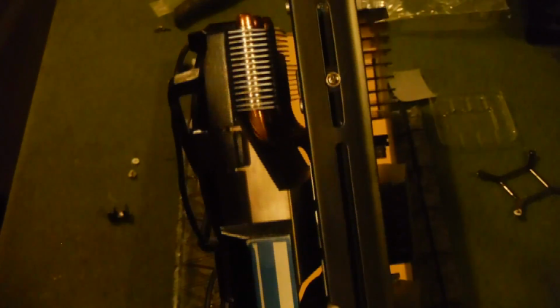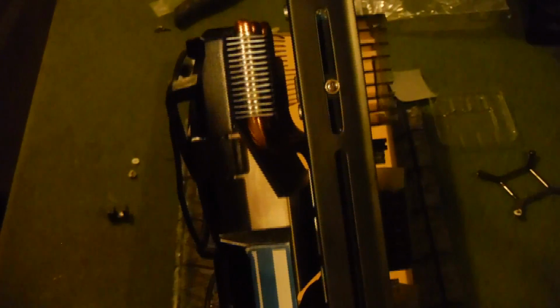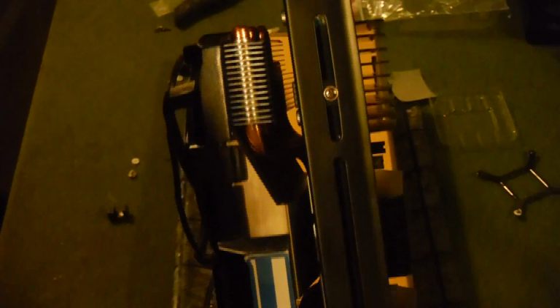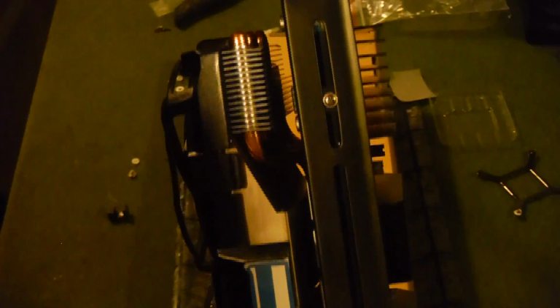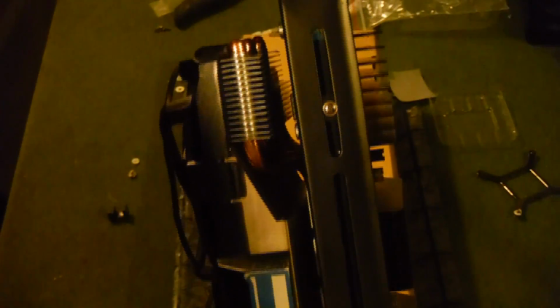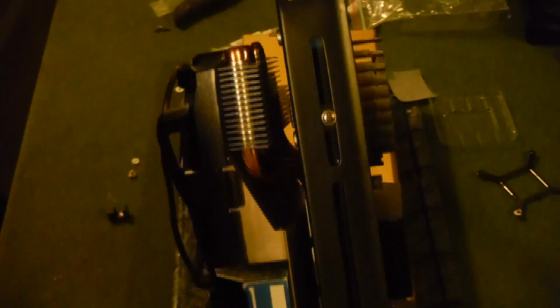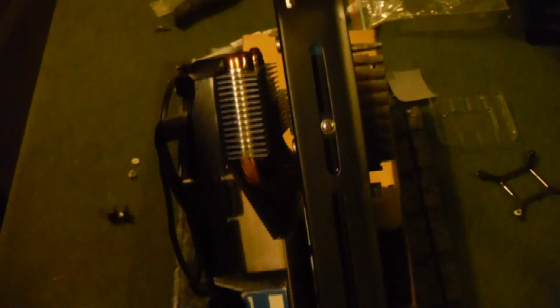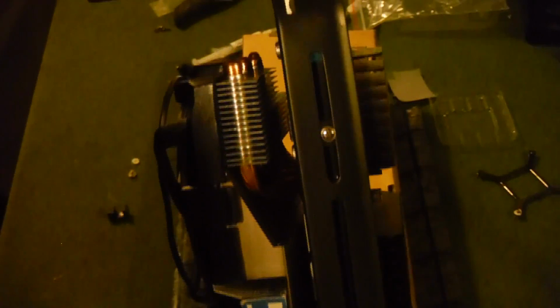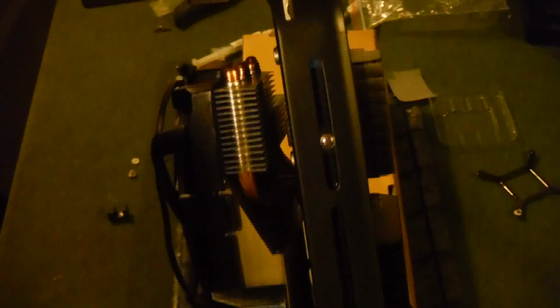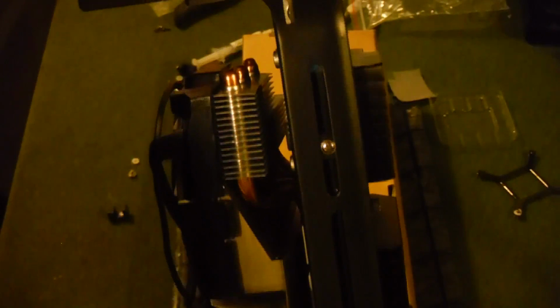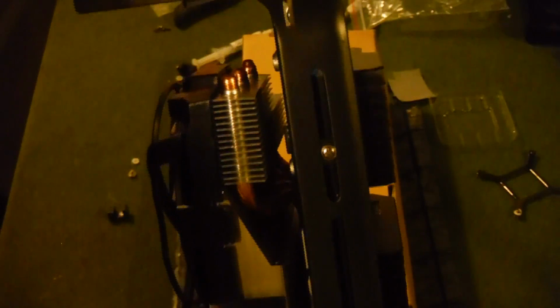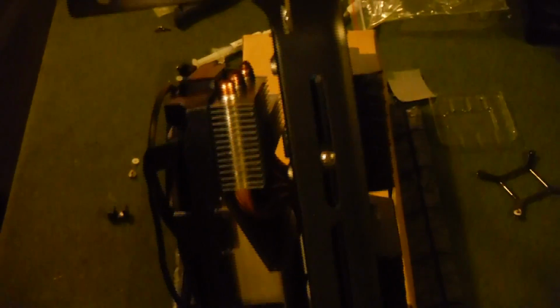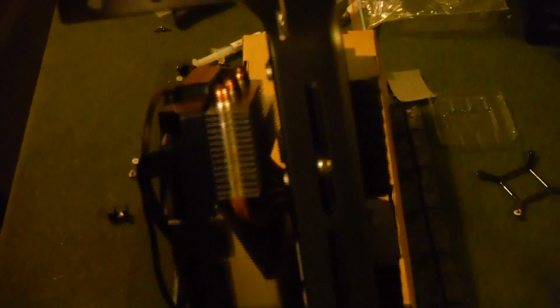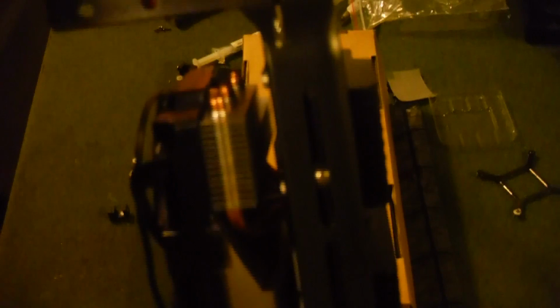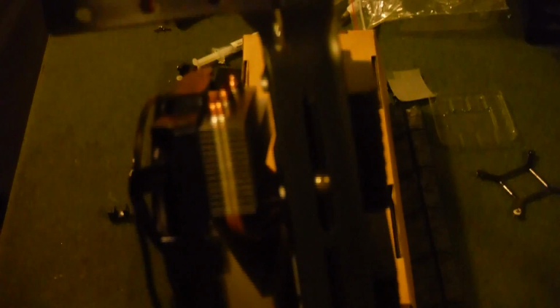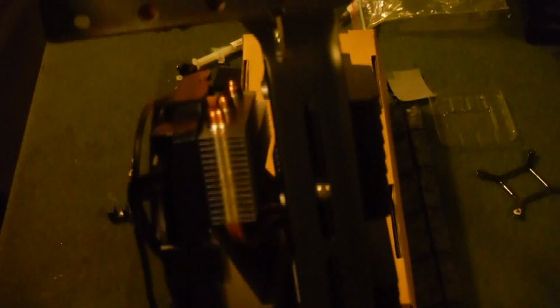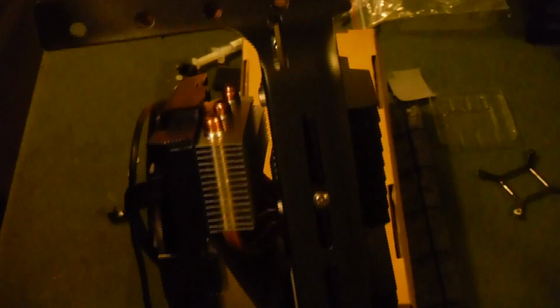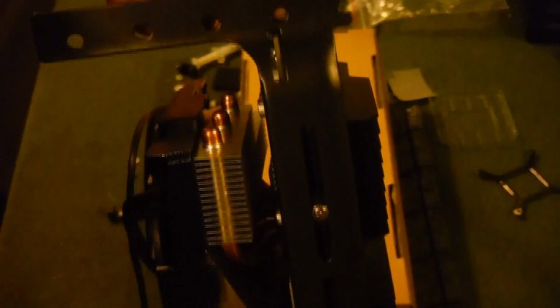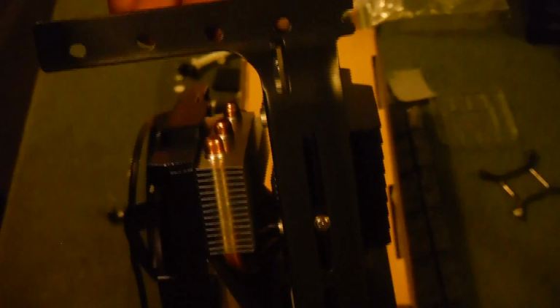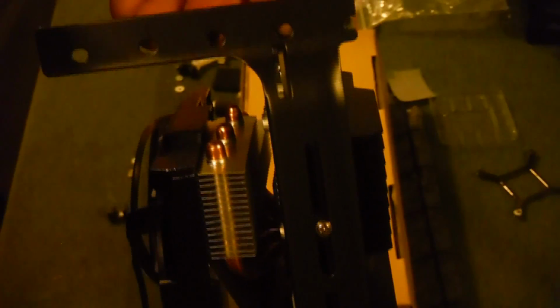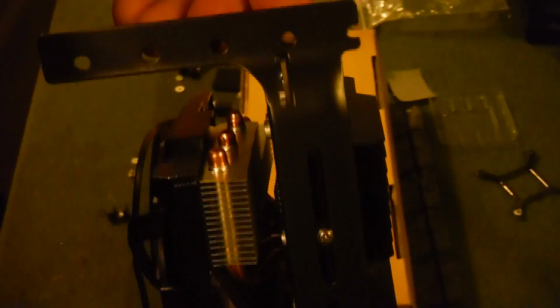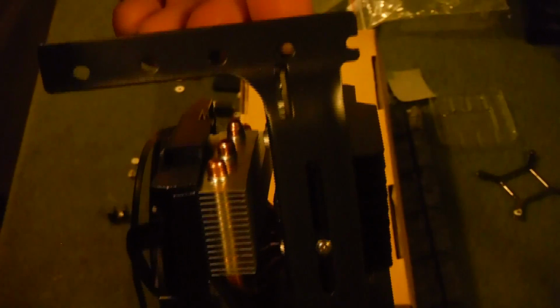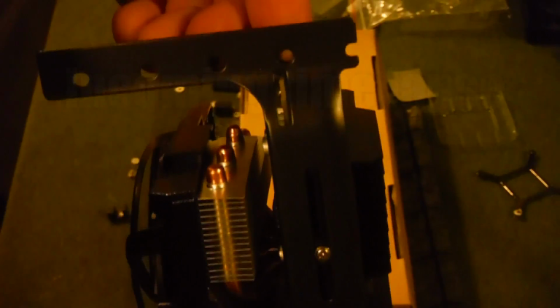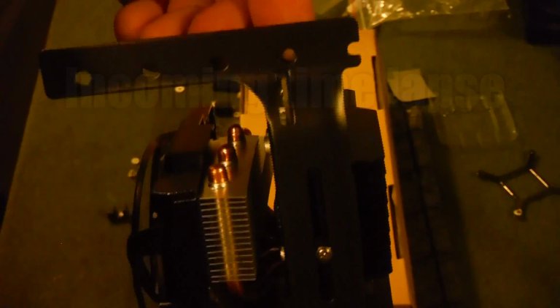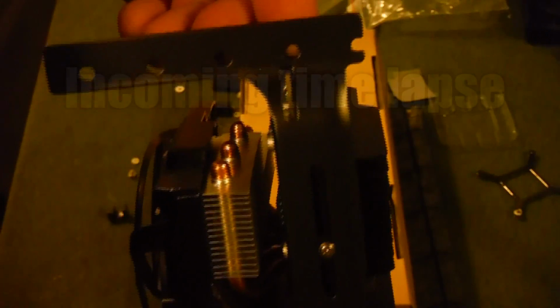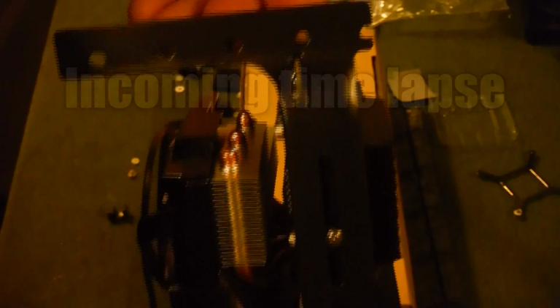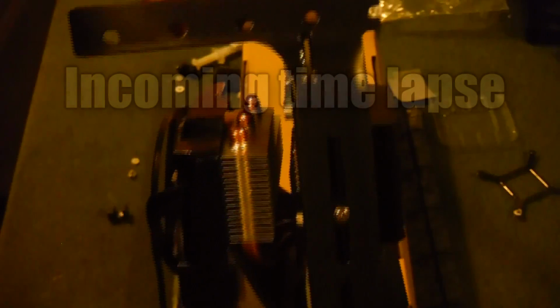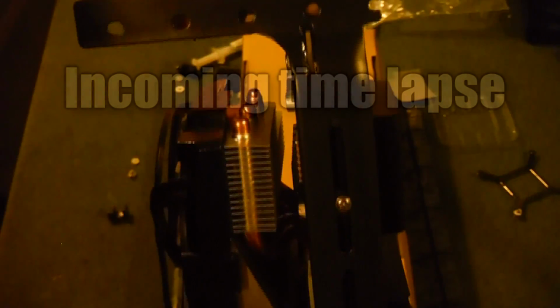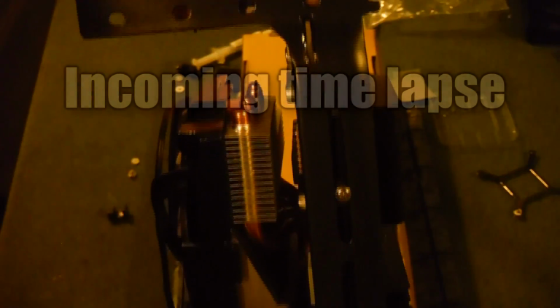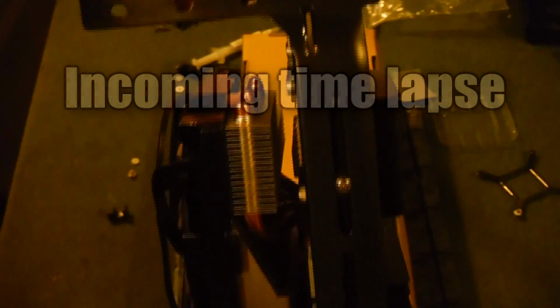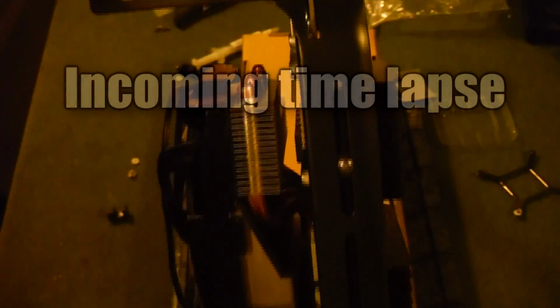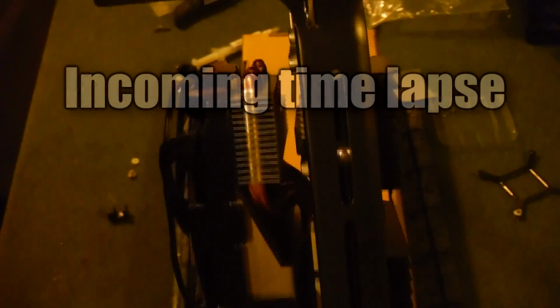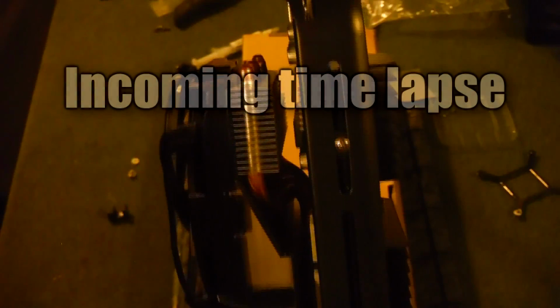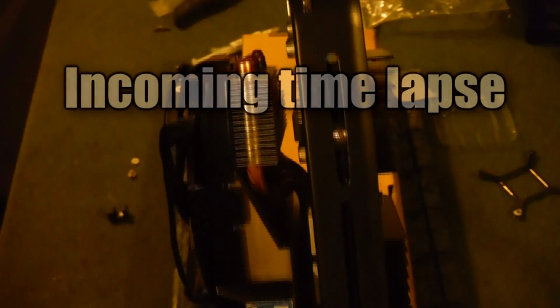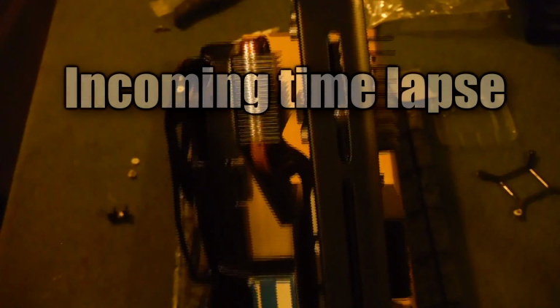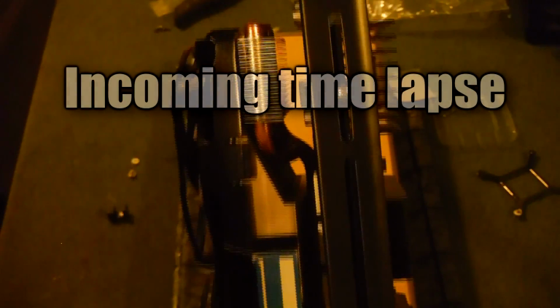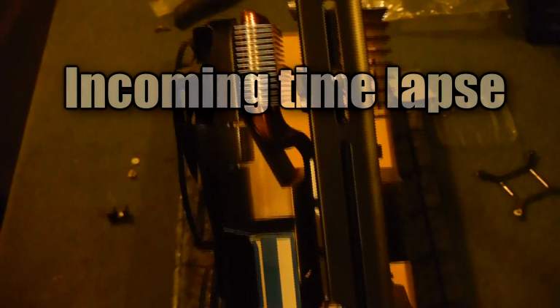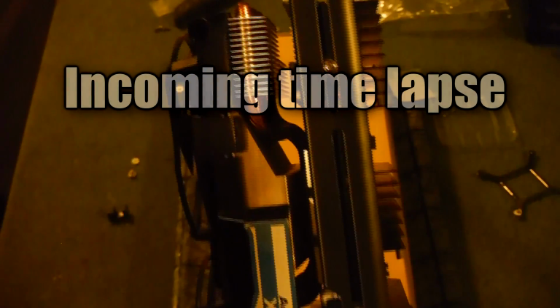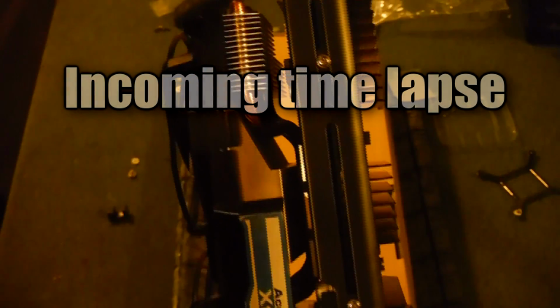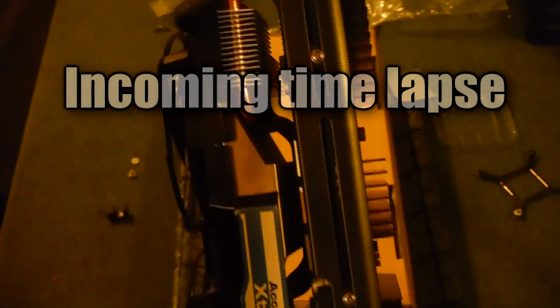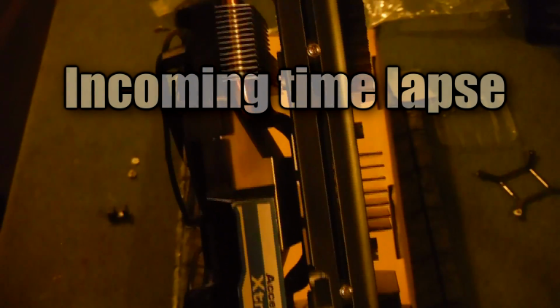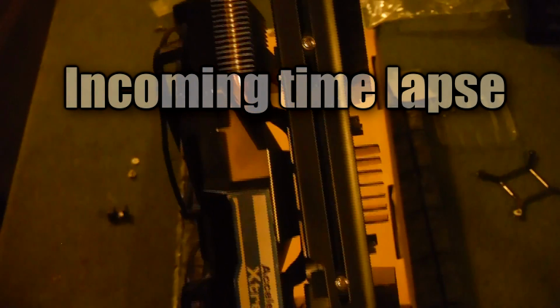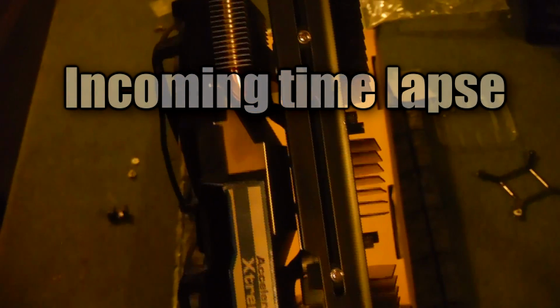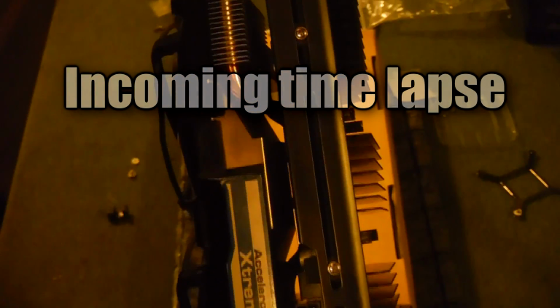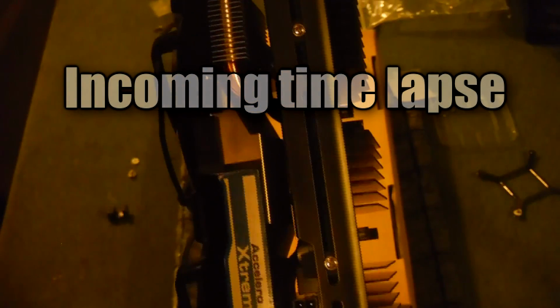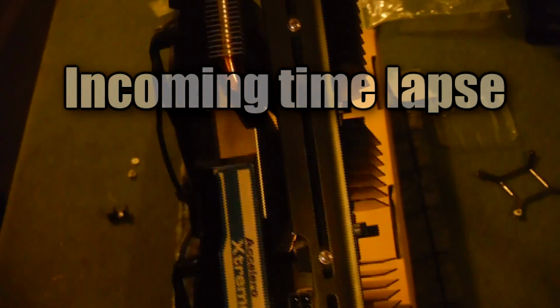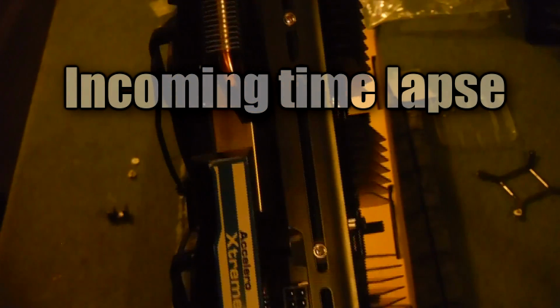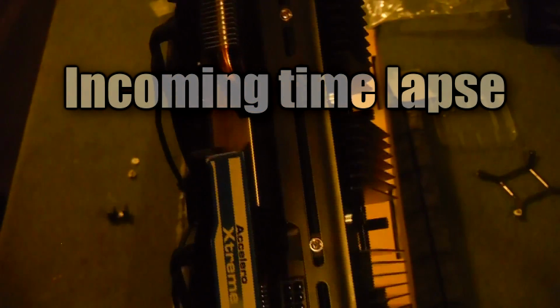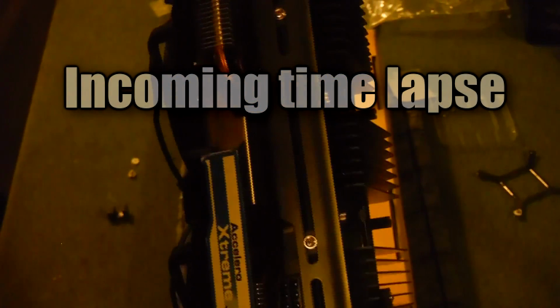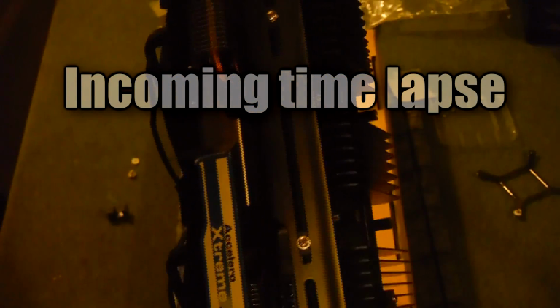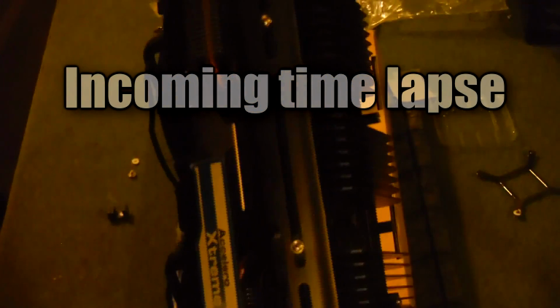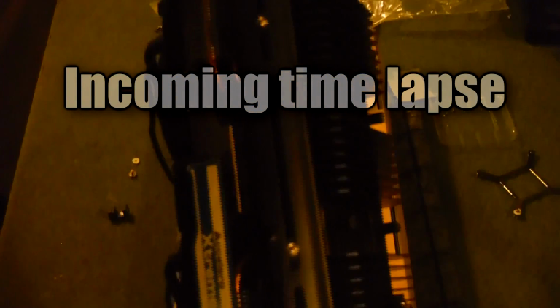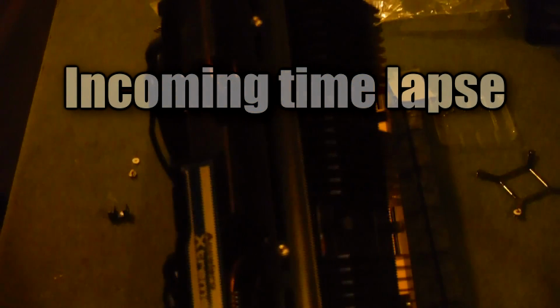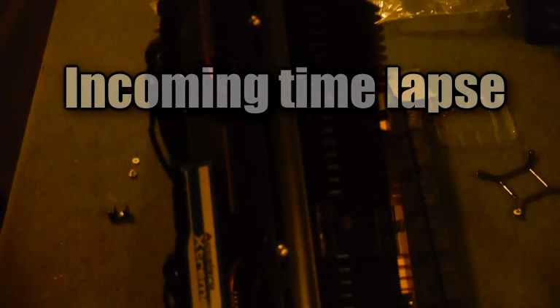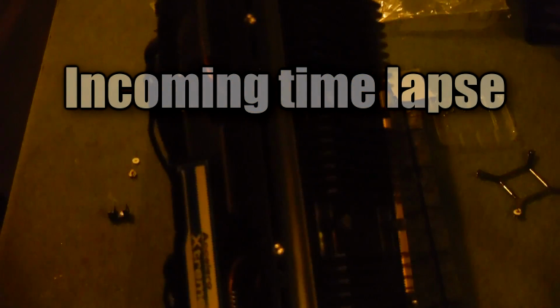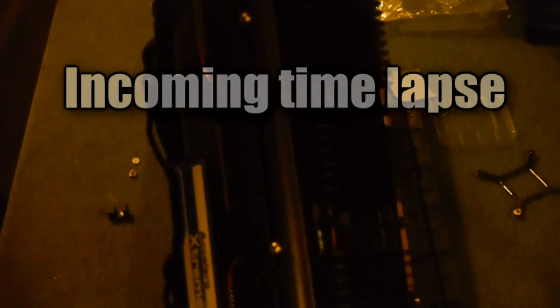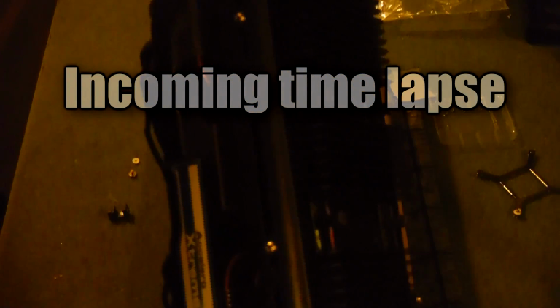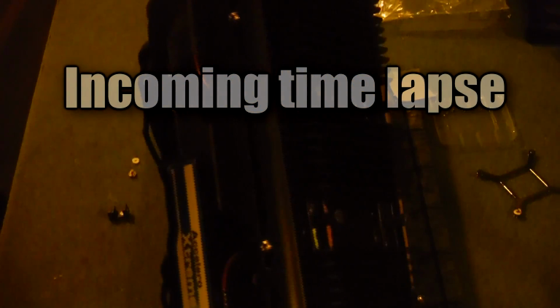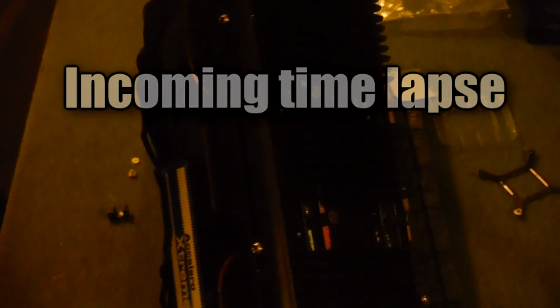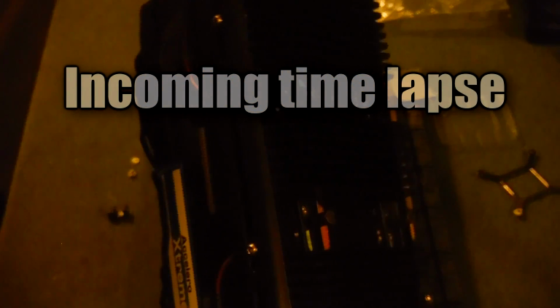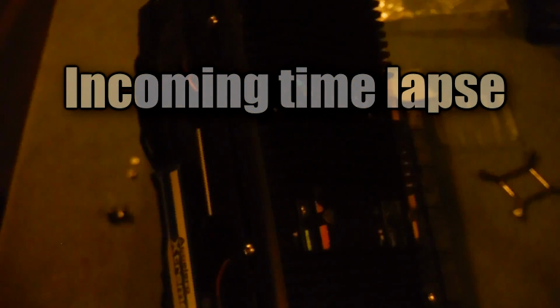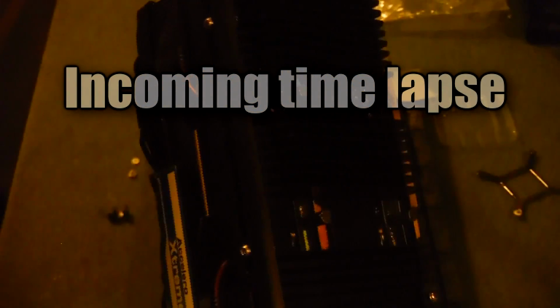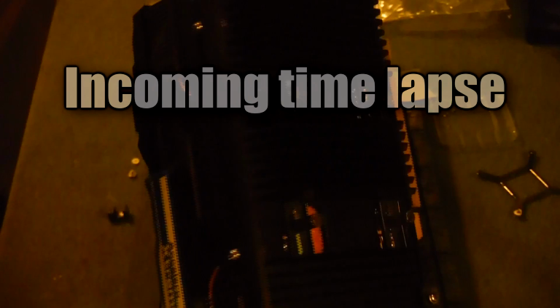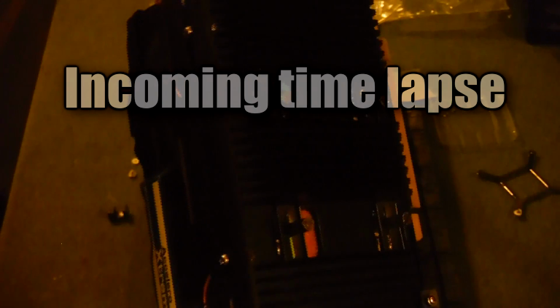Alright guys, until that video is posted, I hope you have a nice next couple days and I'll see you then. Thanks guys, it's Andrew at Elite Gaming HQ.